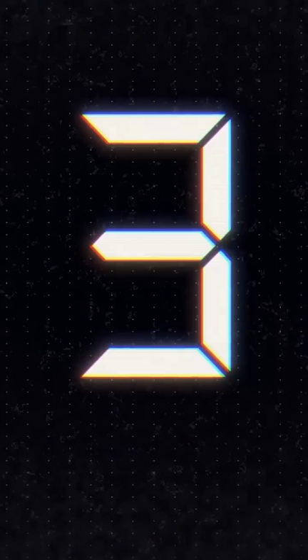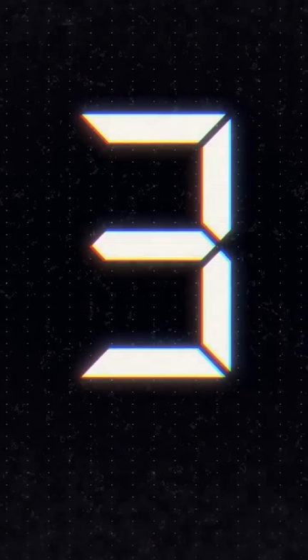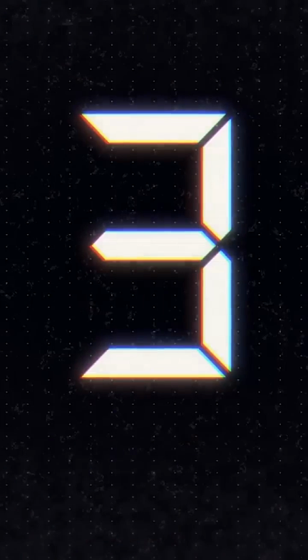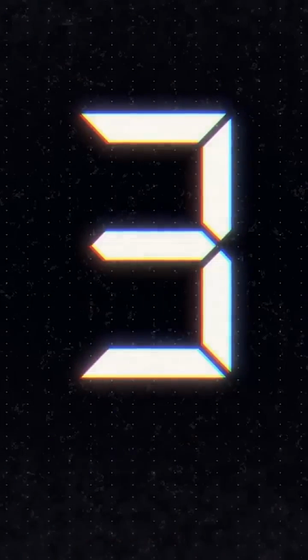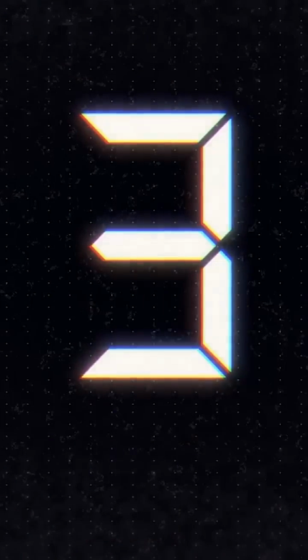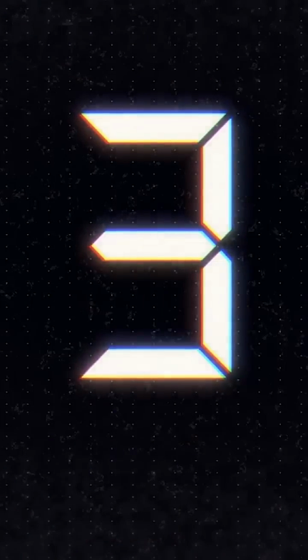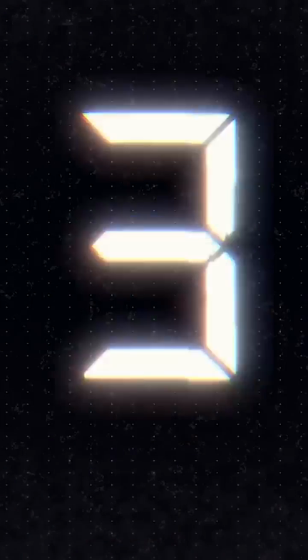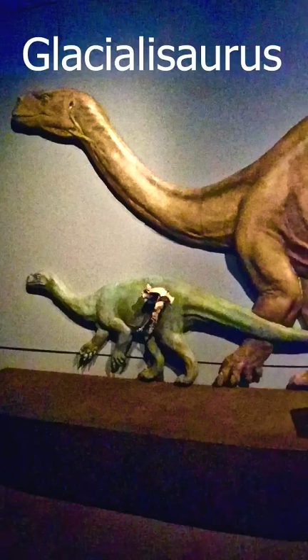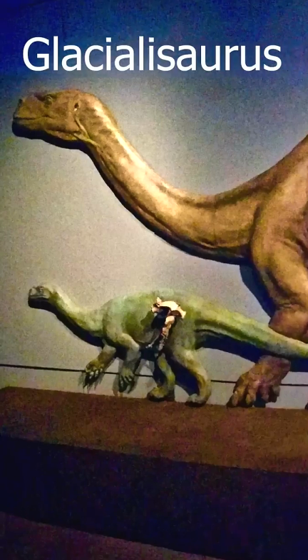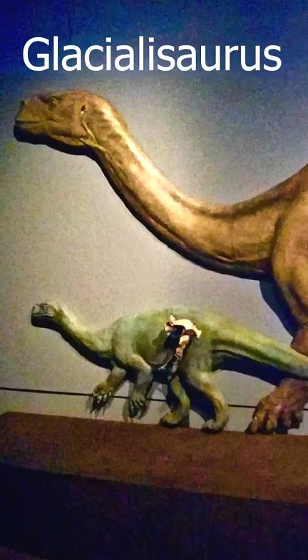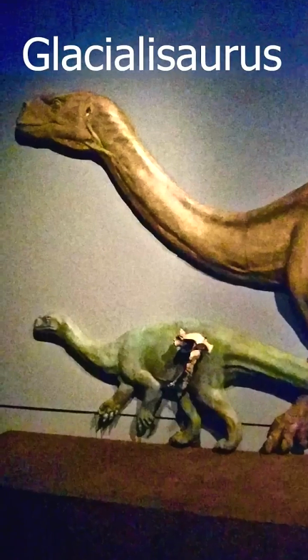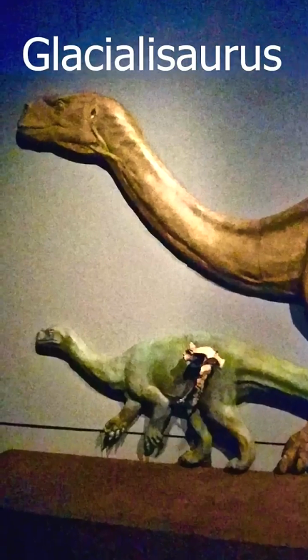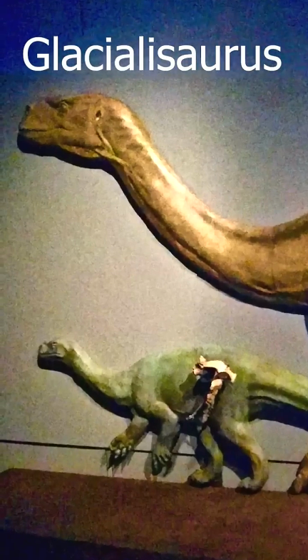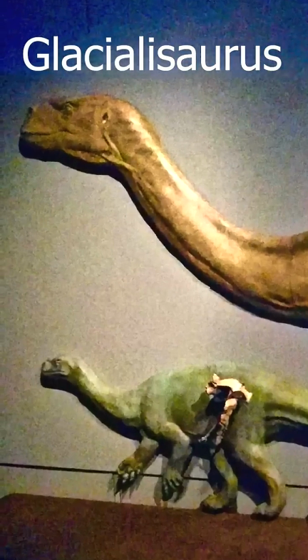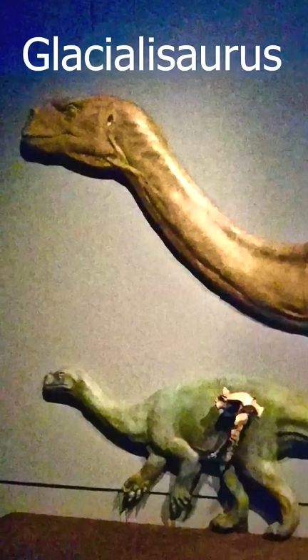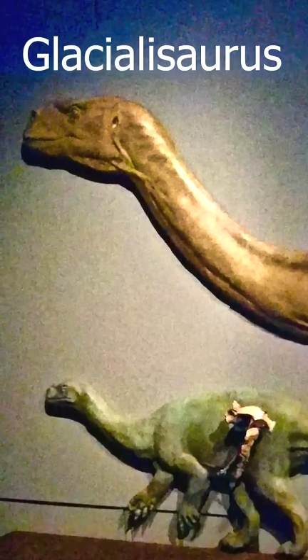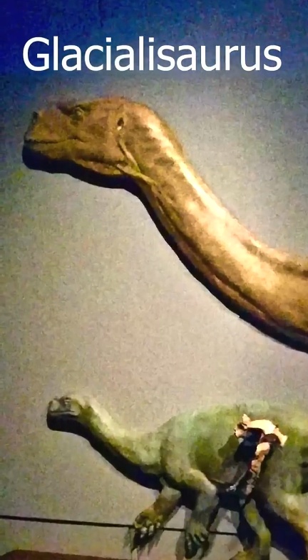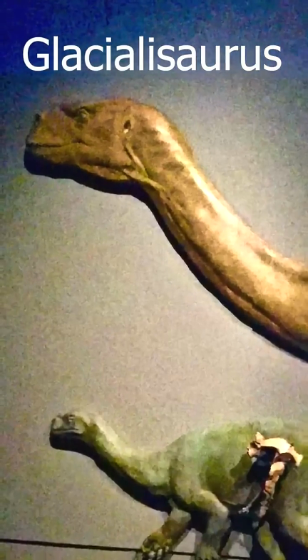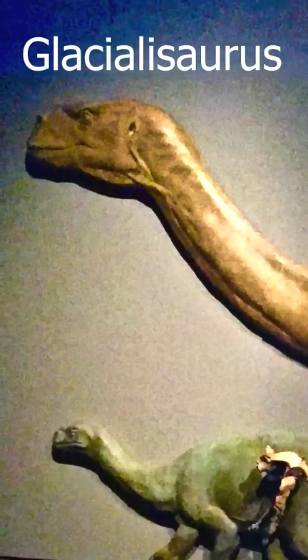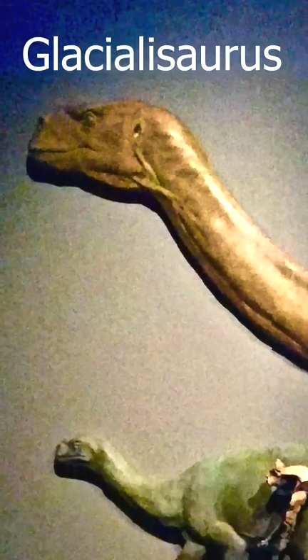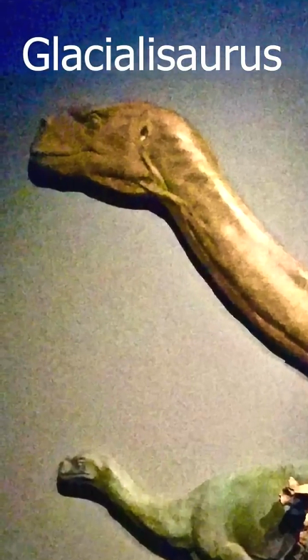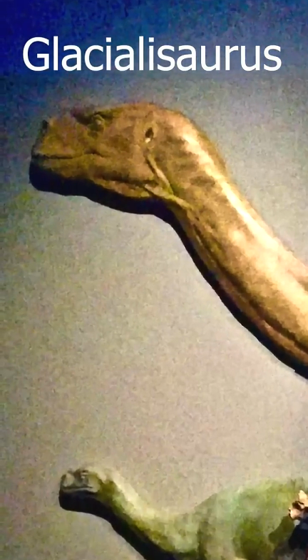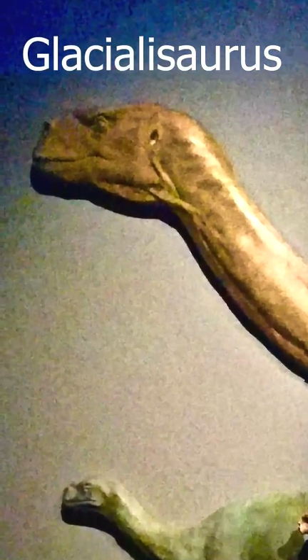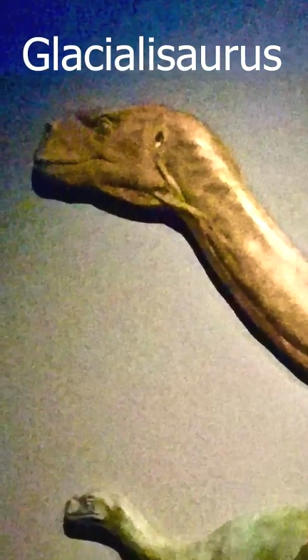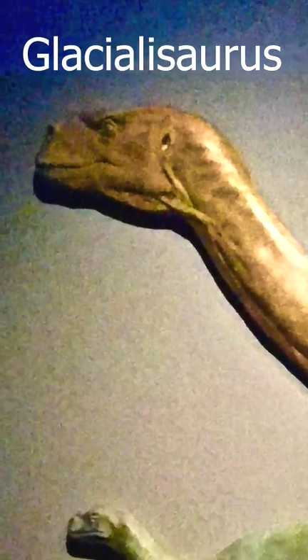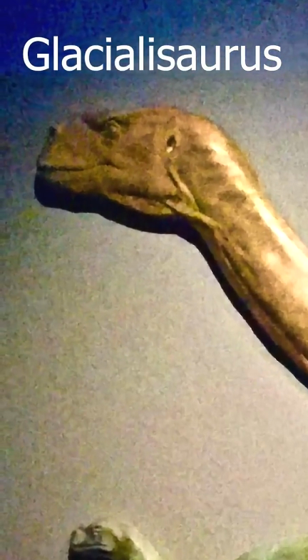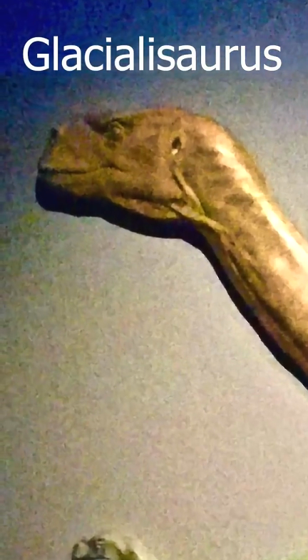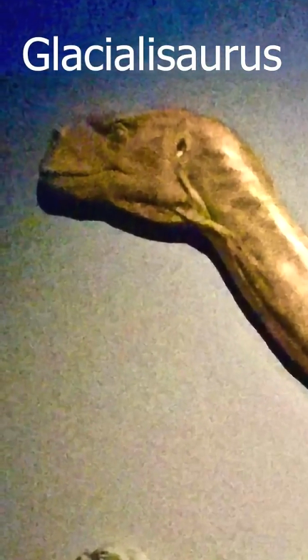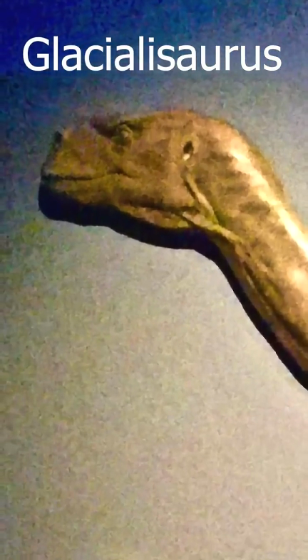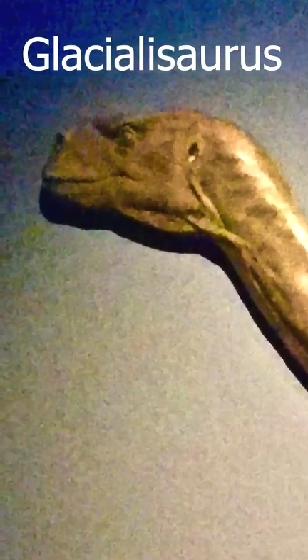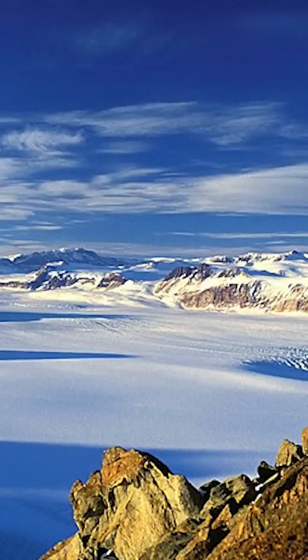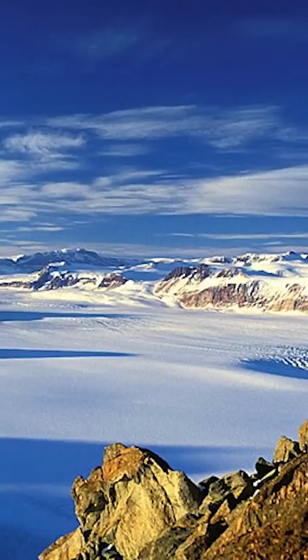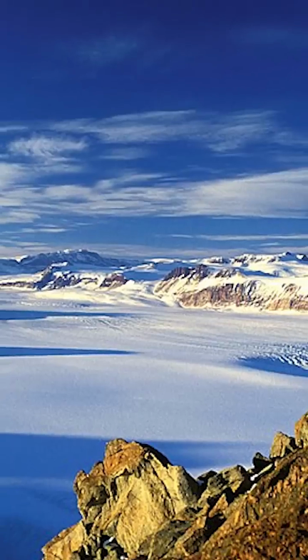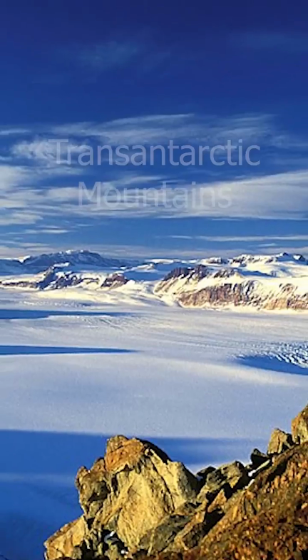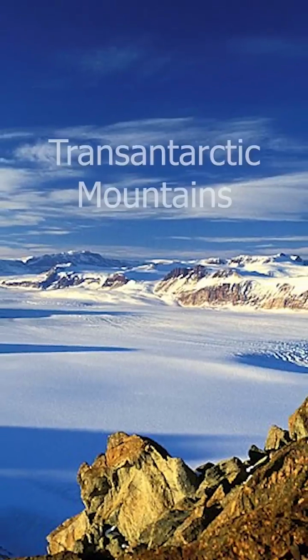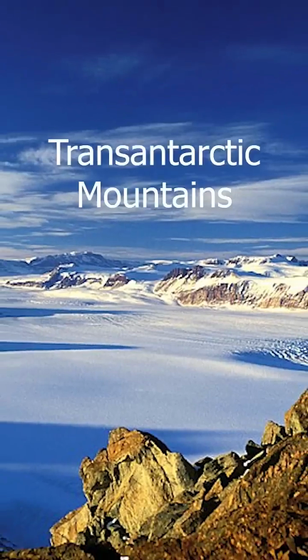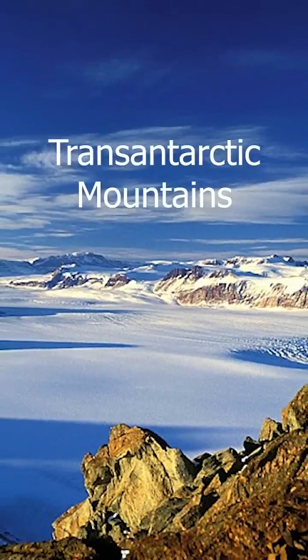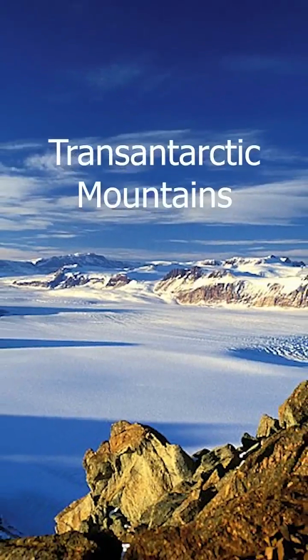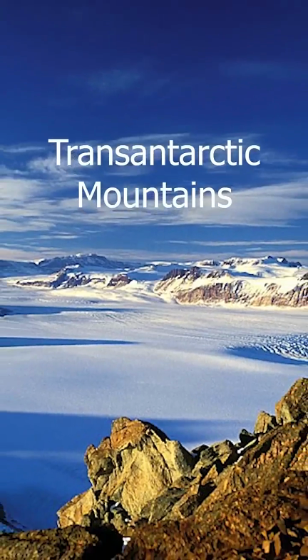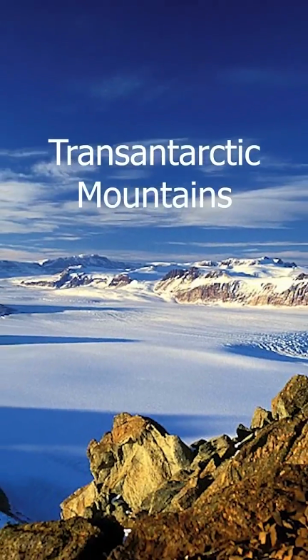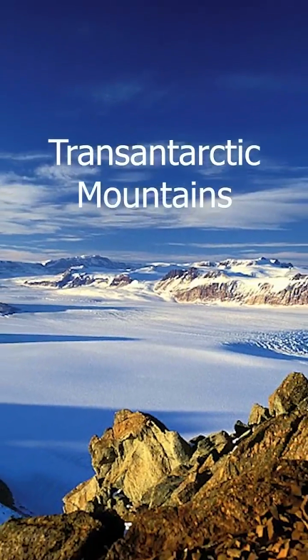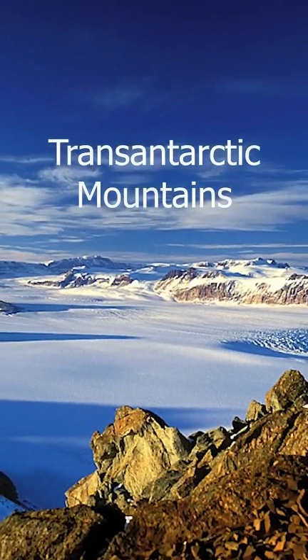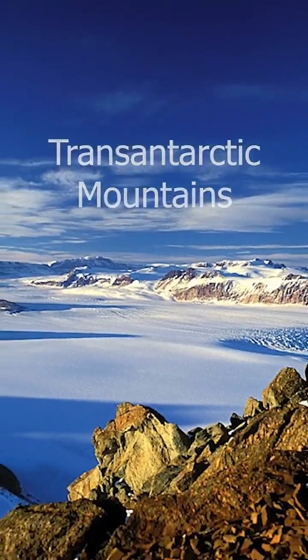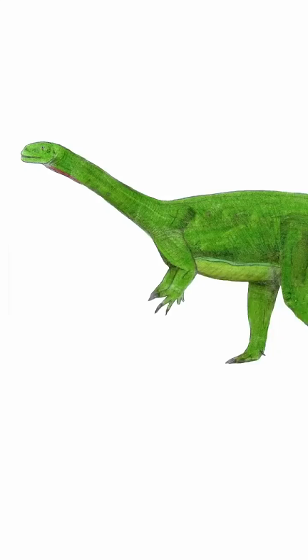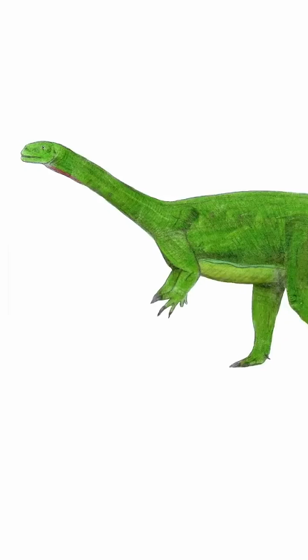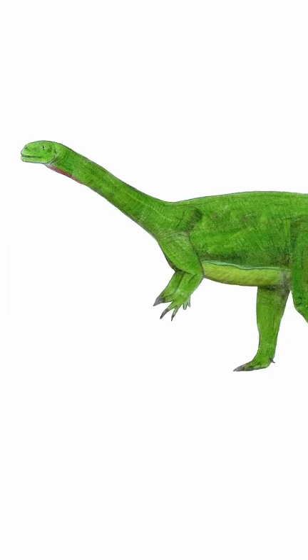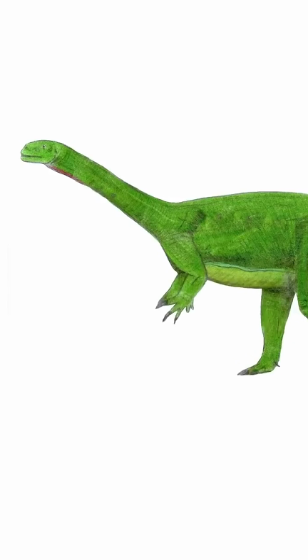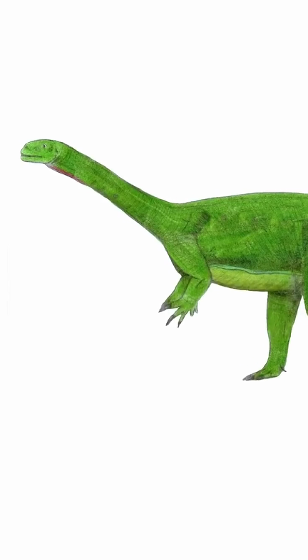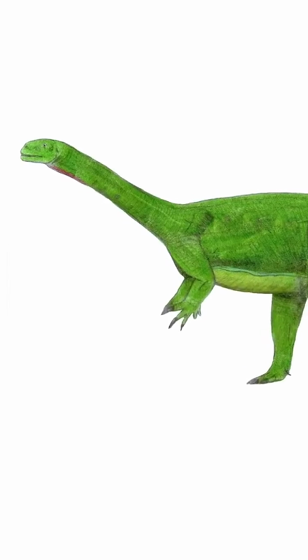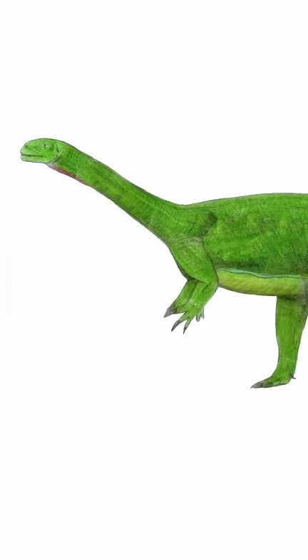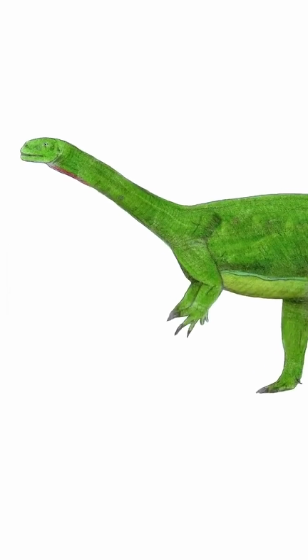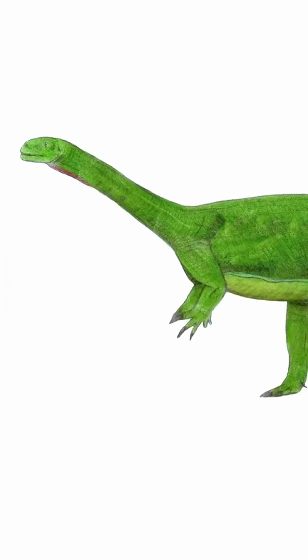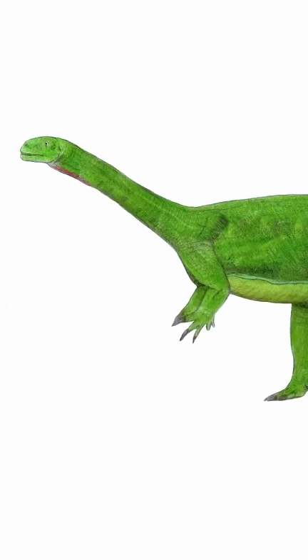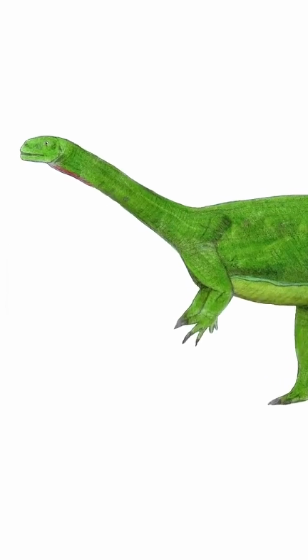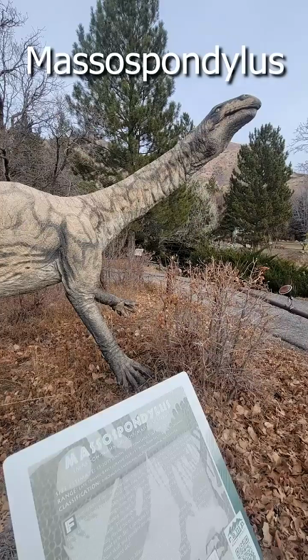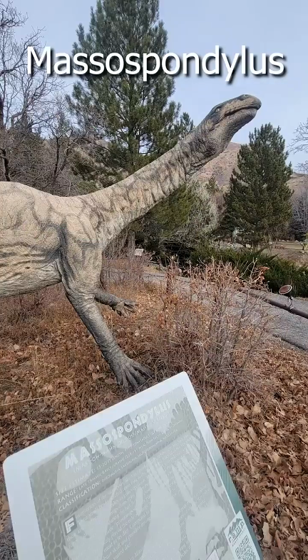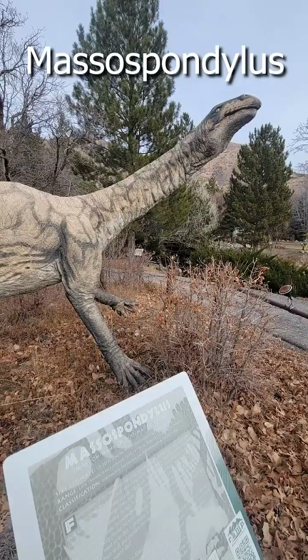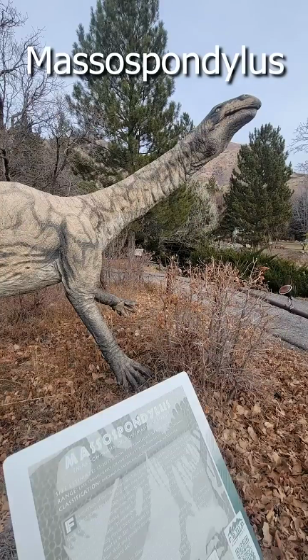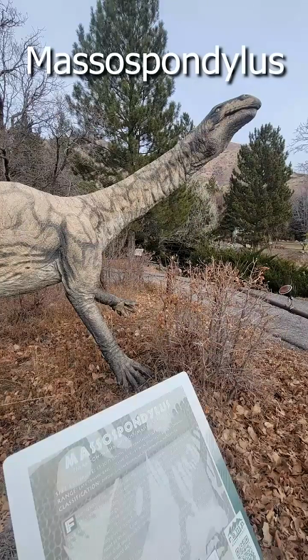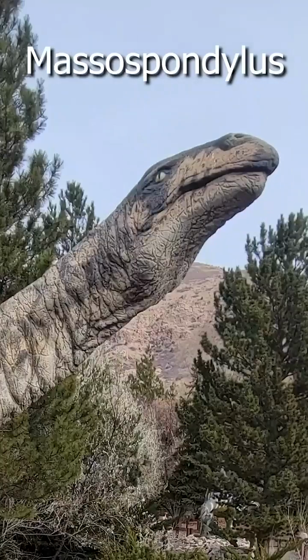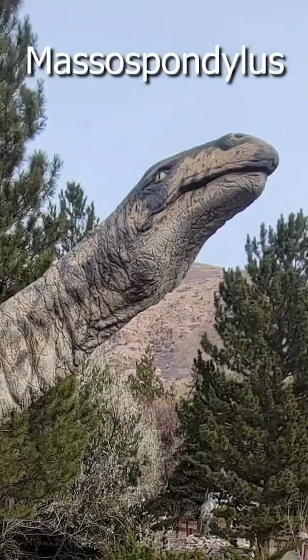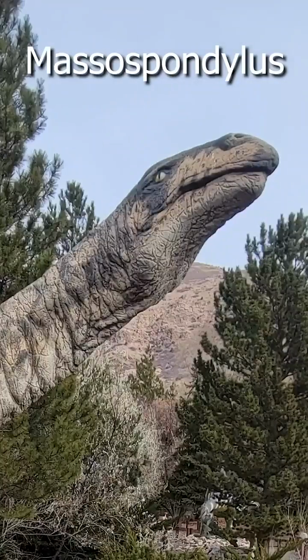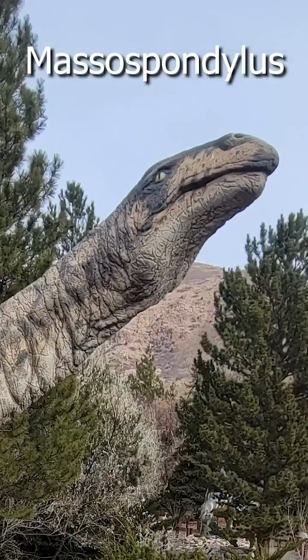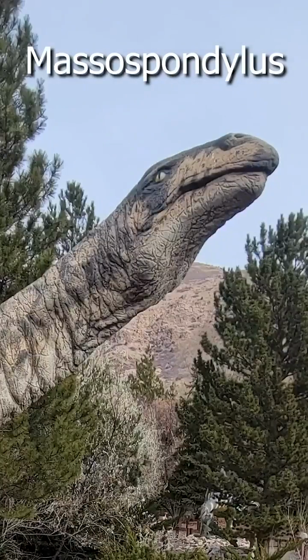Number three: Glacialosaurus is a sauropodomorph found on Mount Kirkpatrick. It's a close relative of Massospondylus.